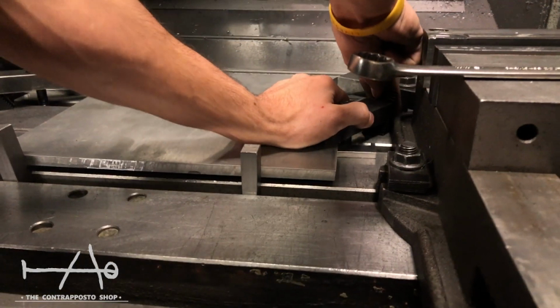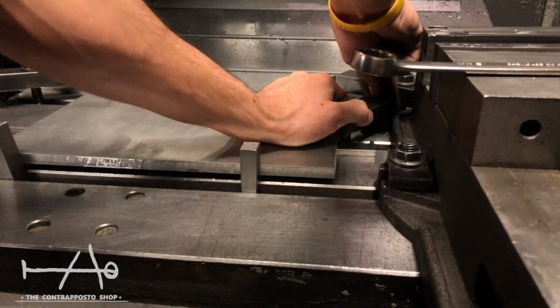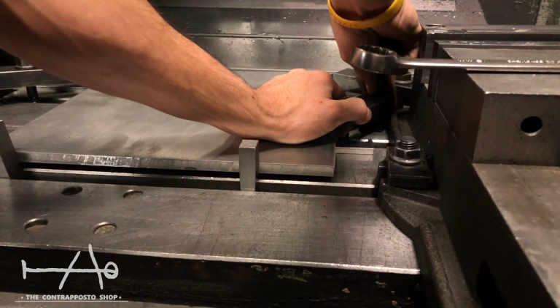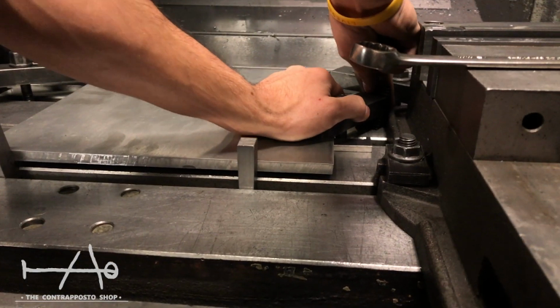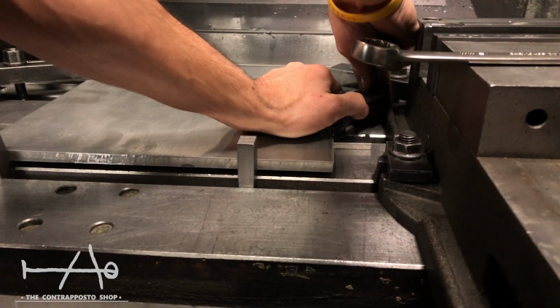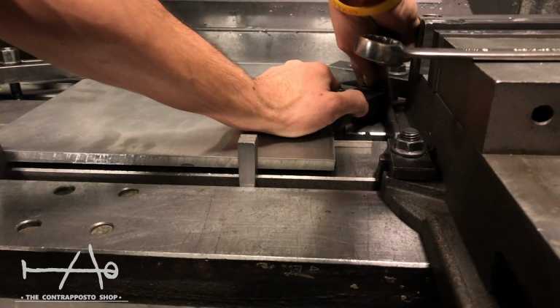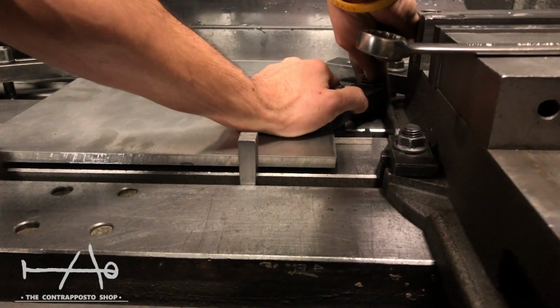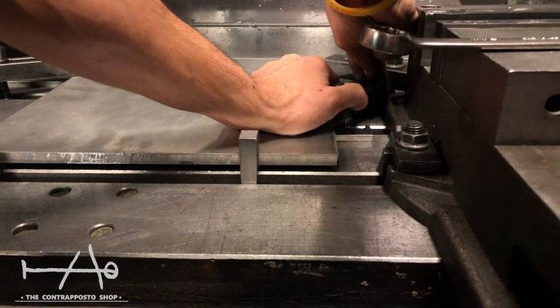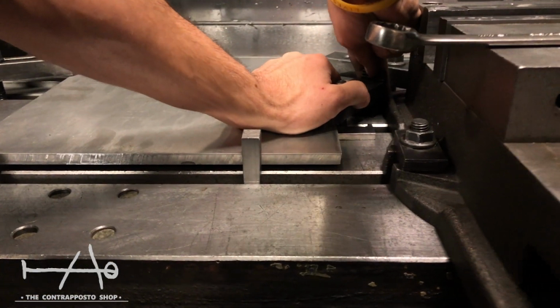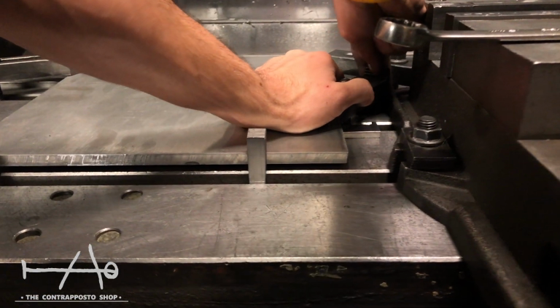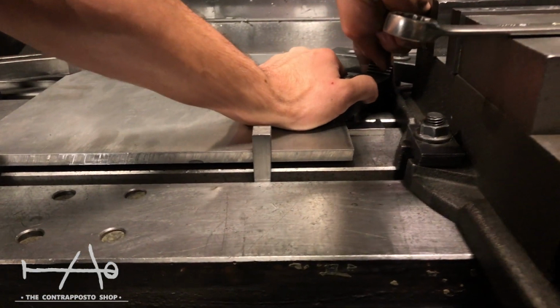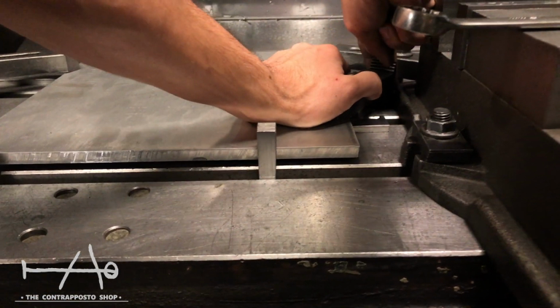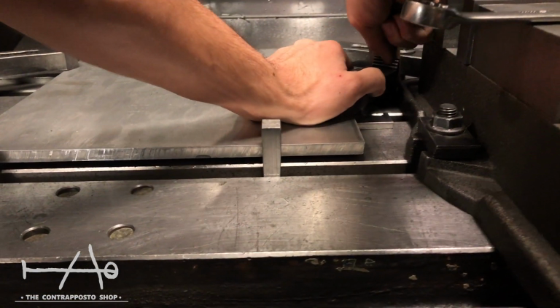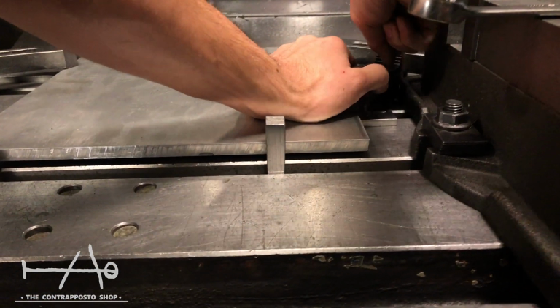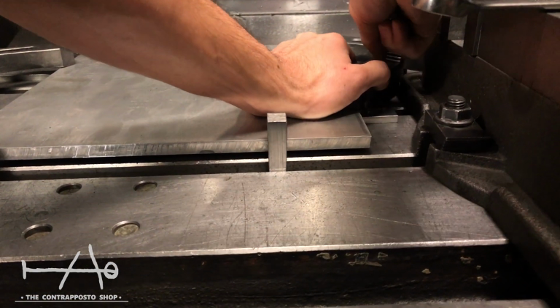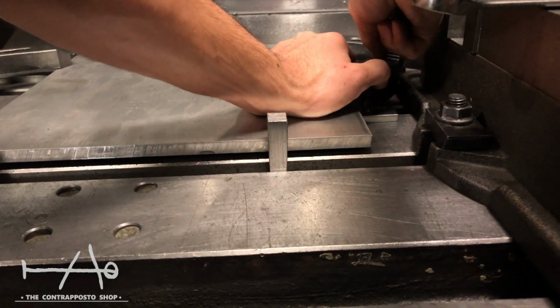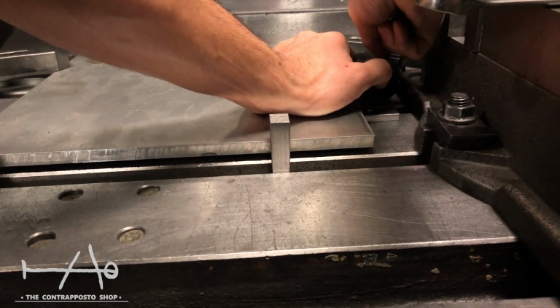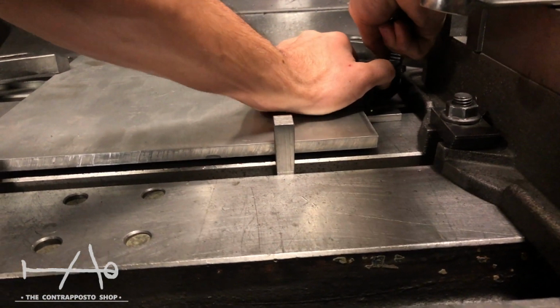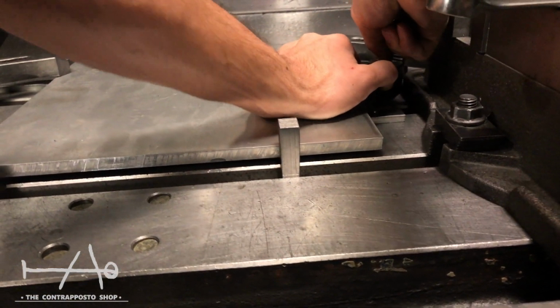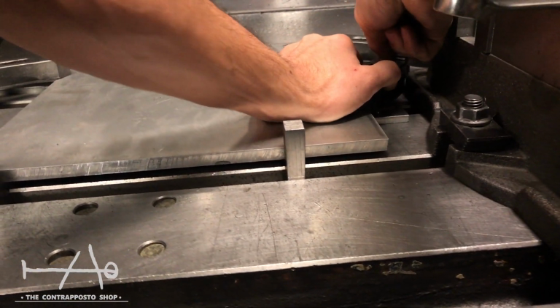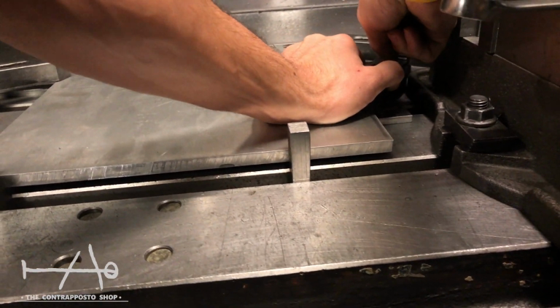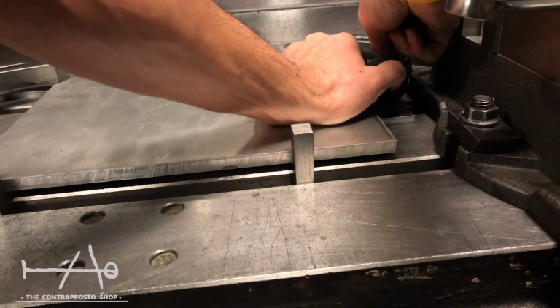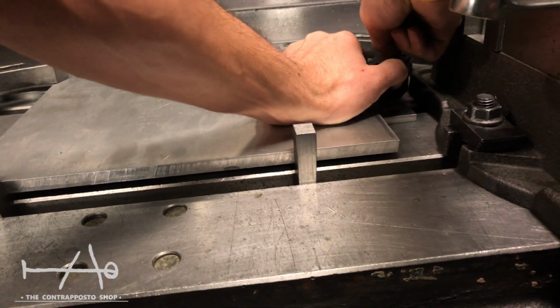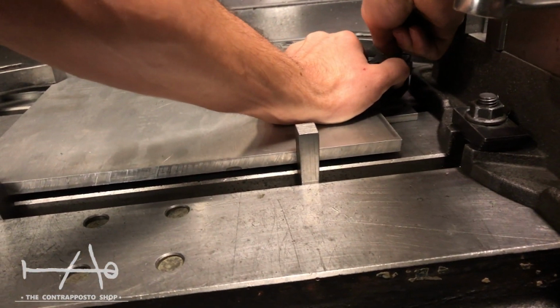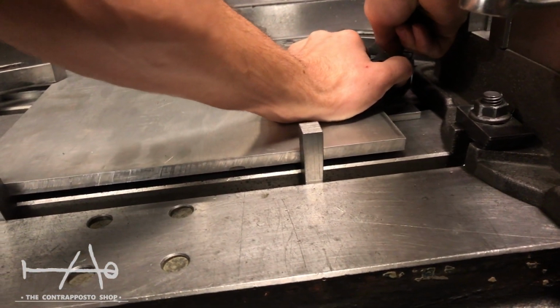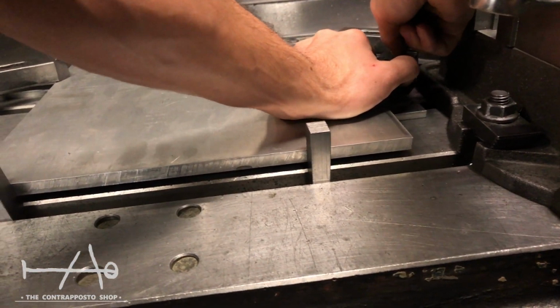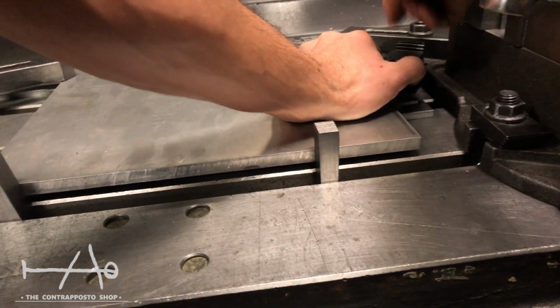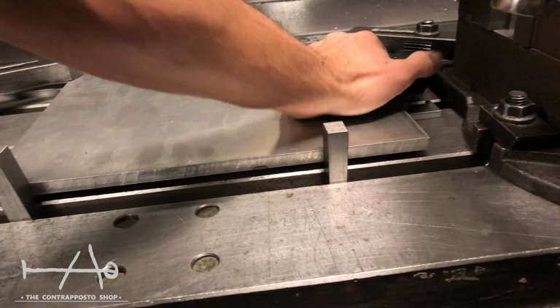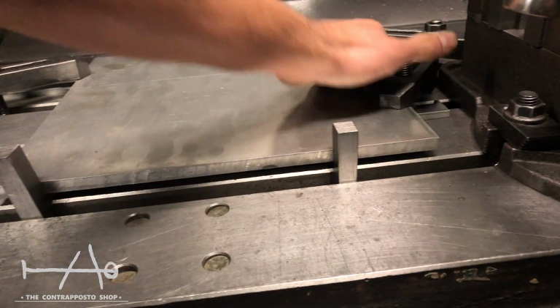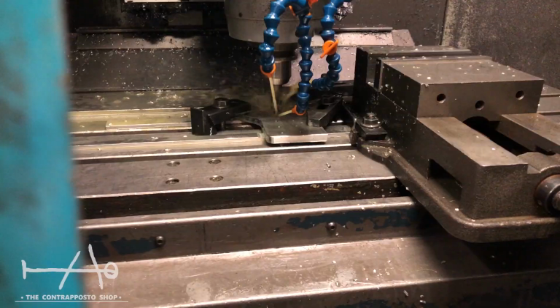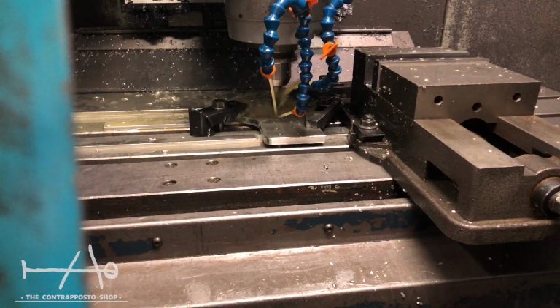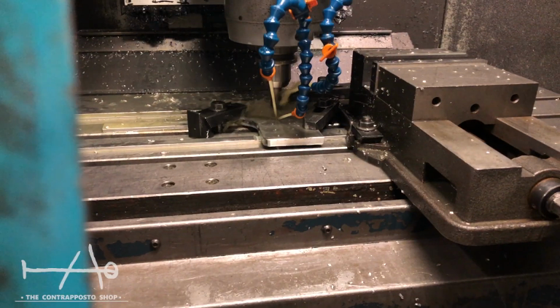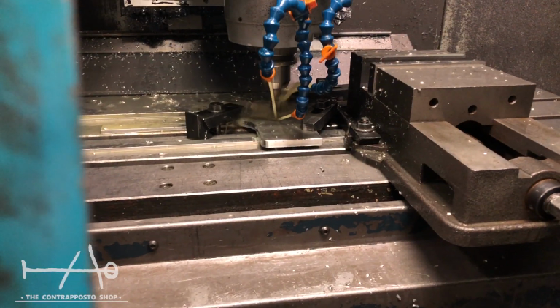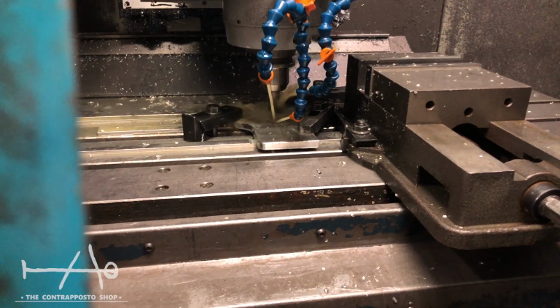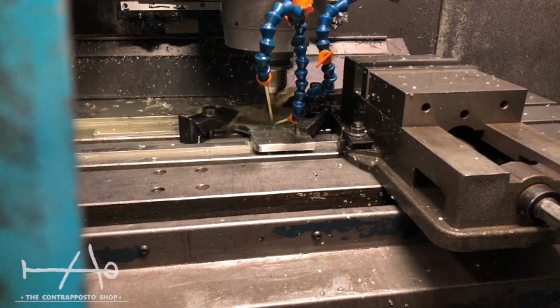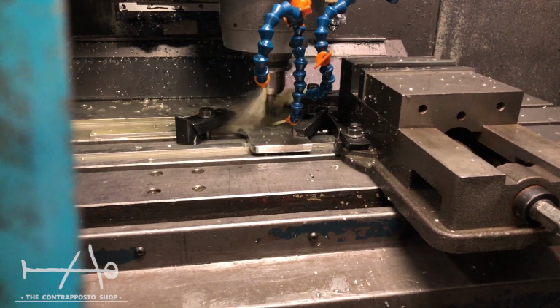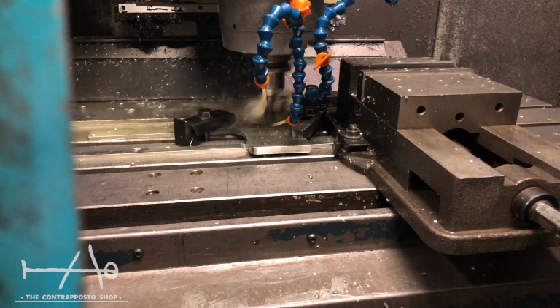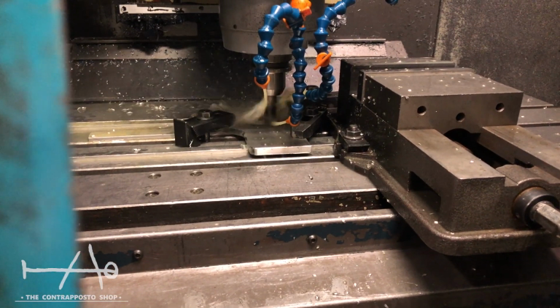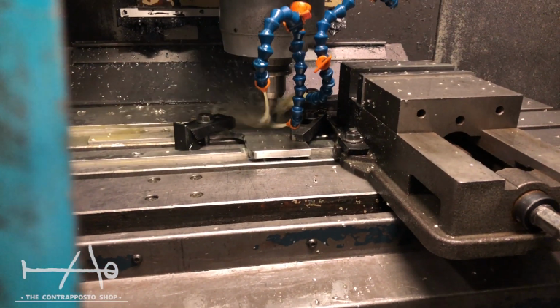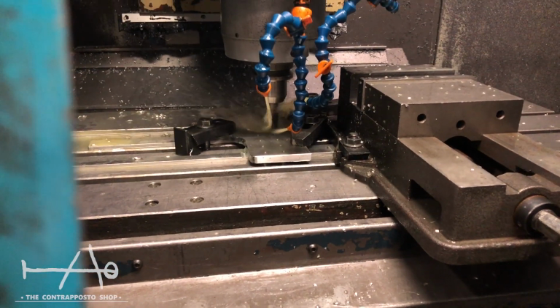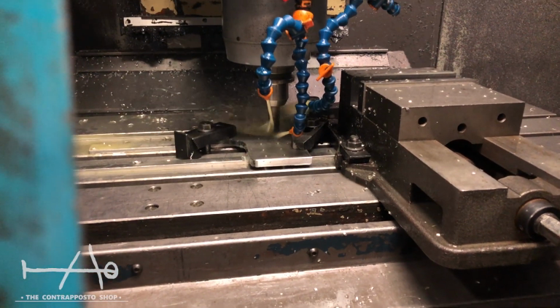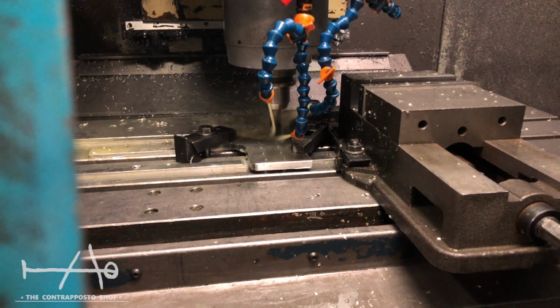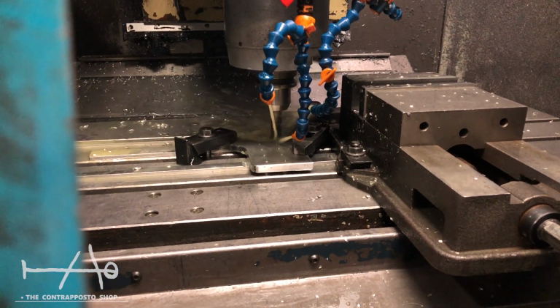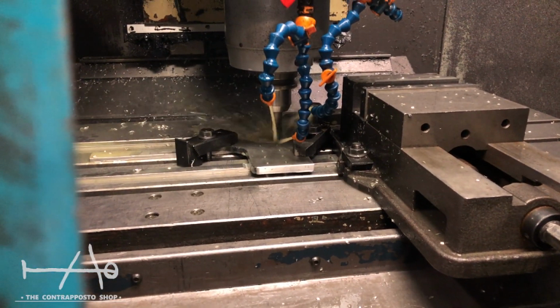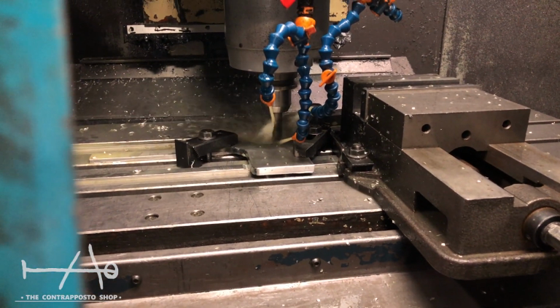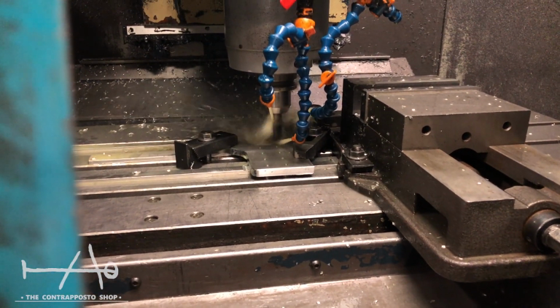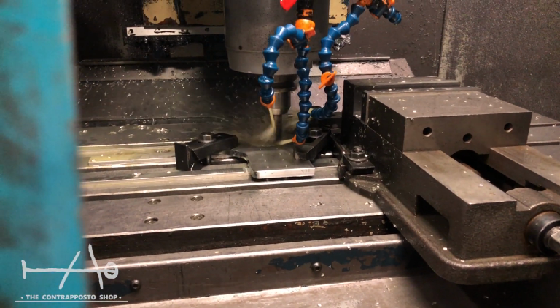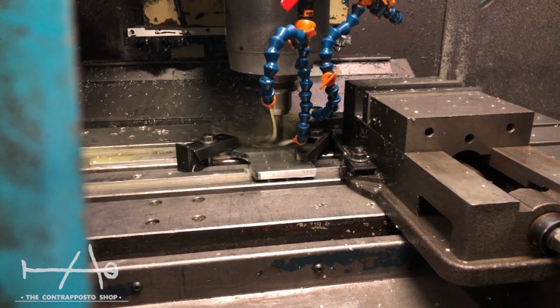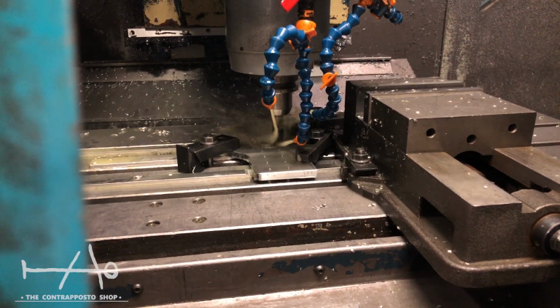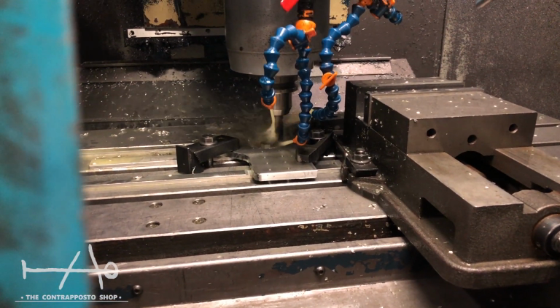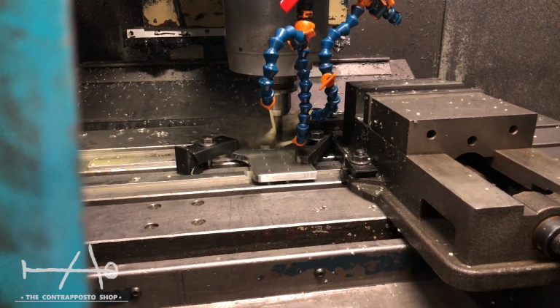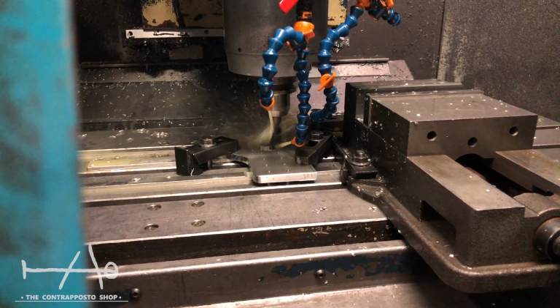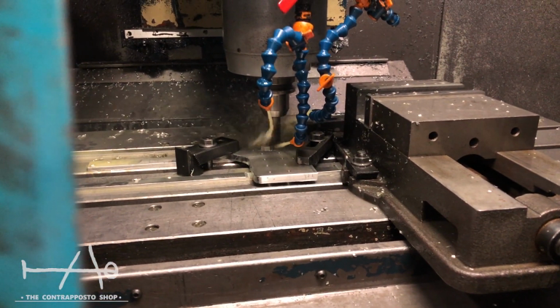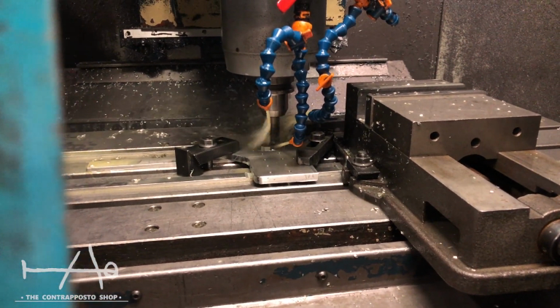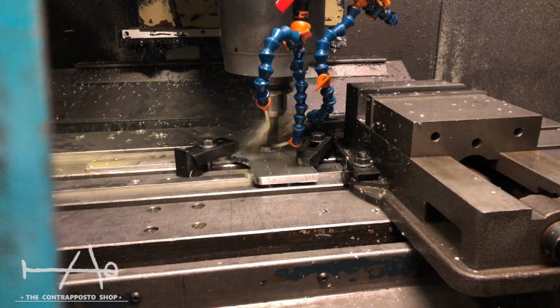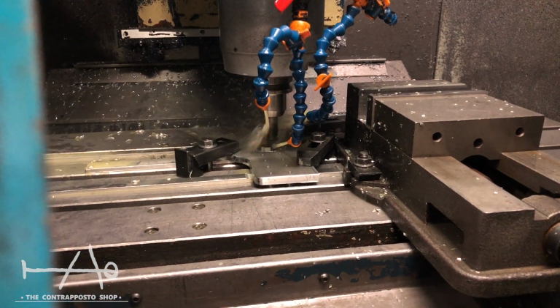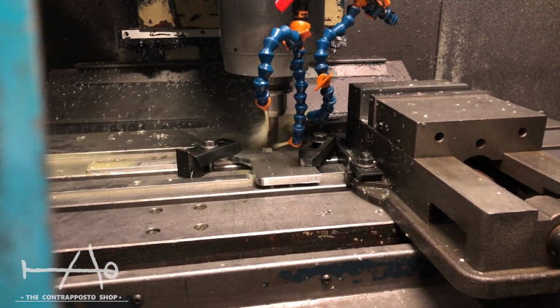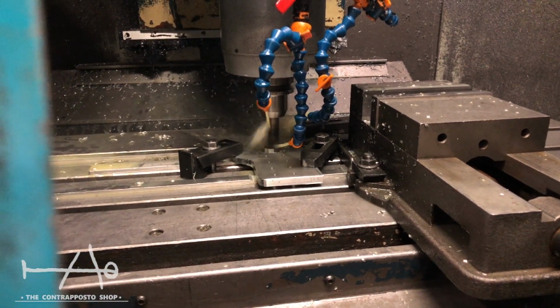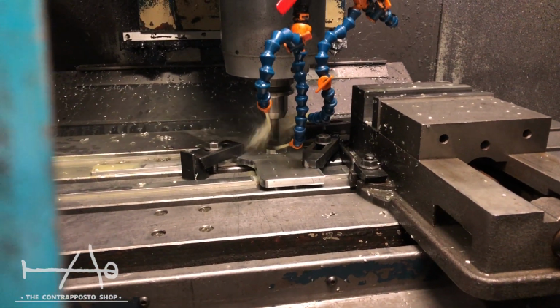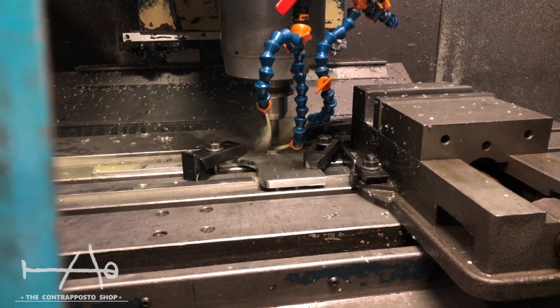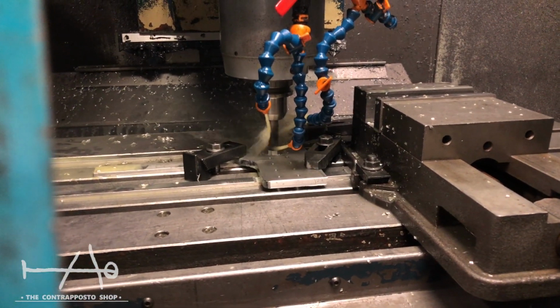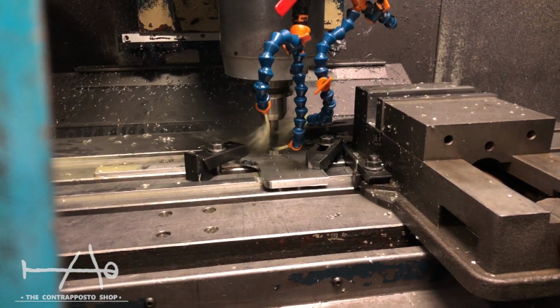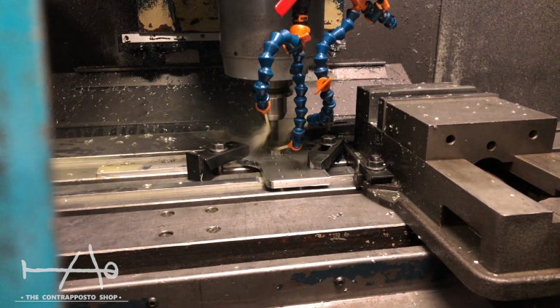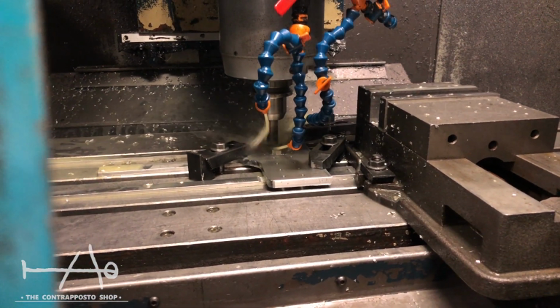Luckily for us, I have a twin brother who works in a machine shop, so we can make the aluminum parts we need for this.